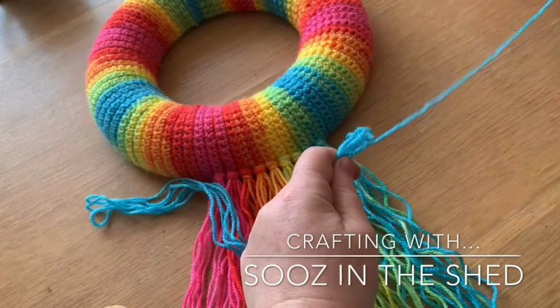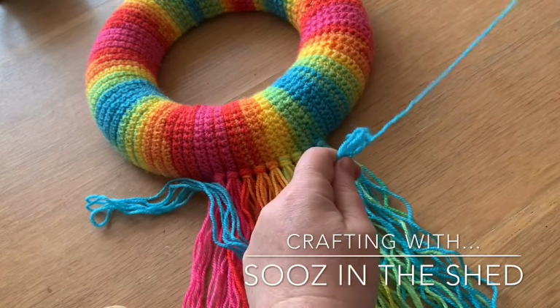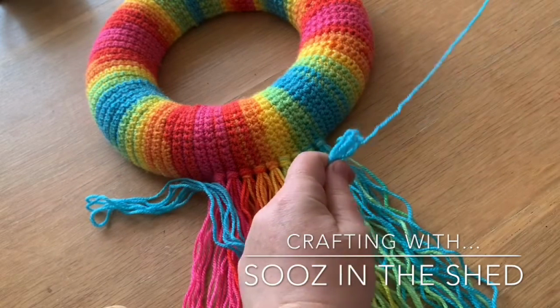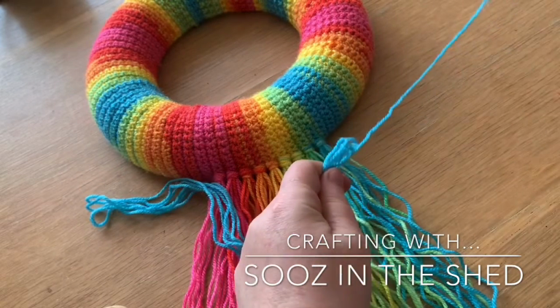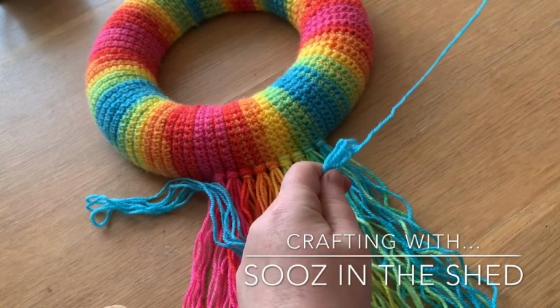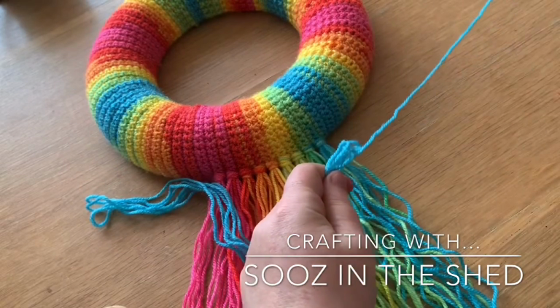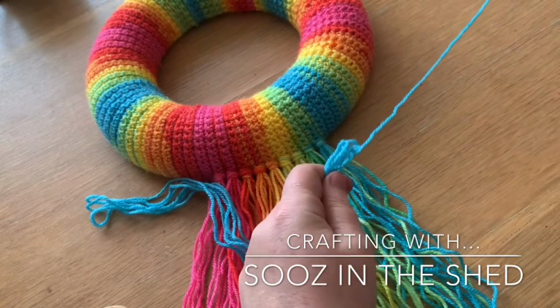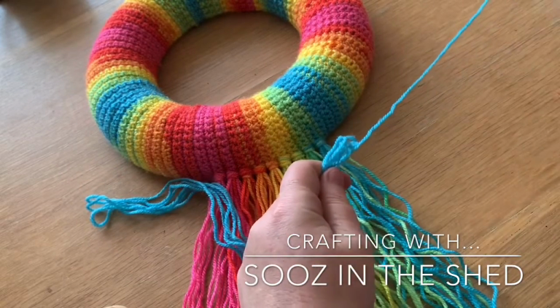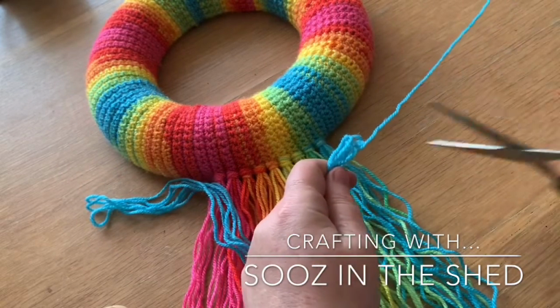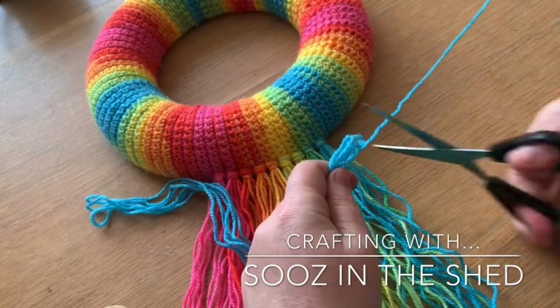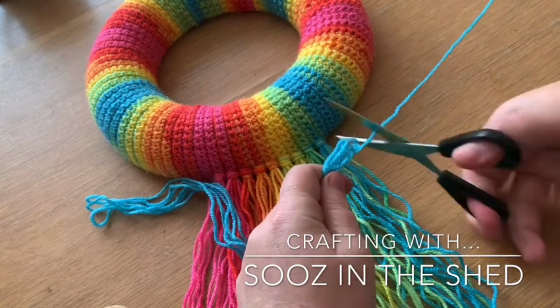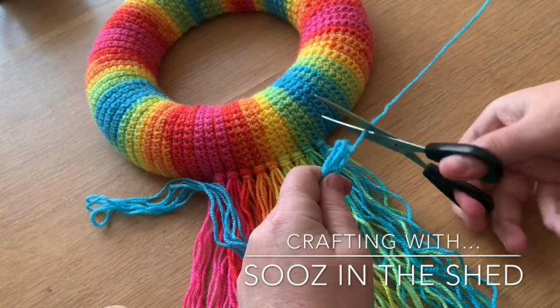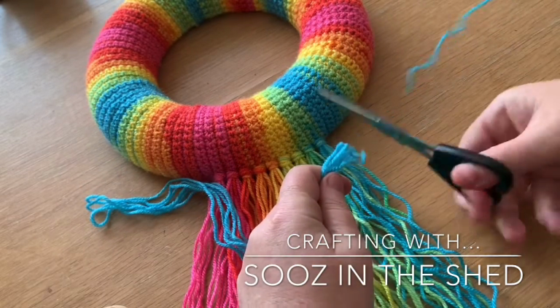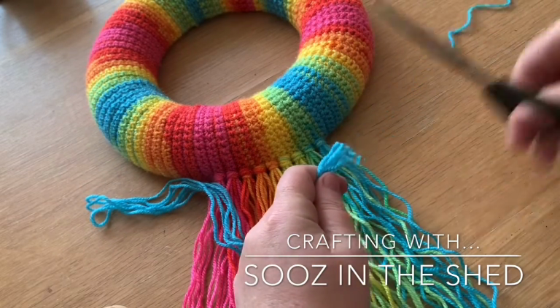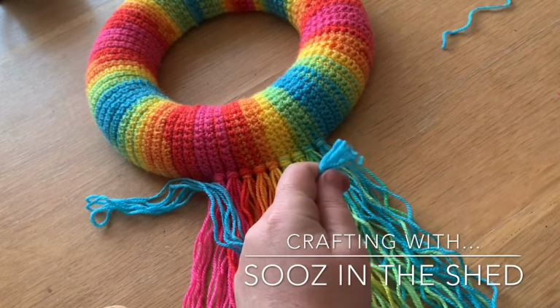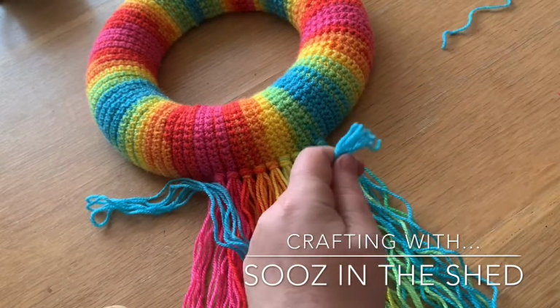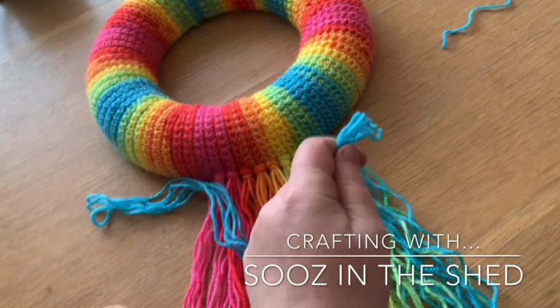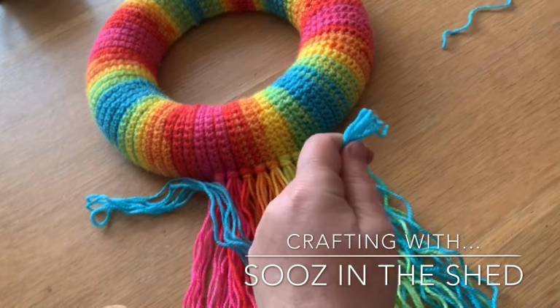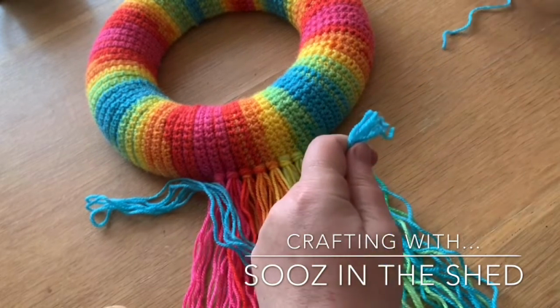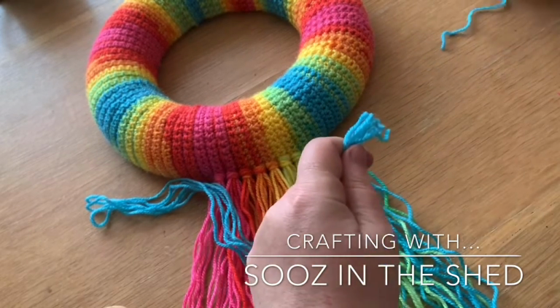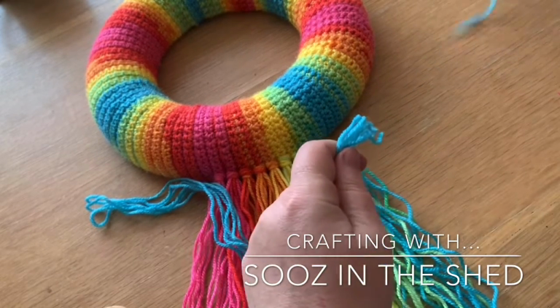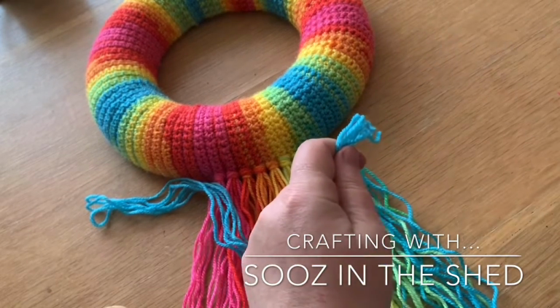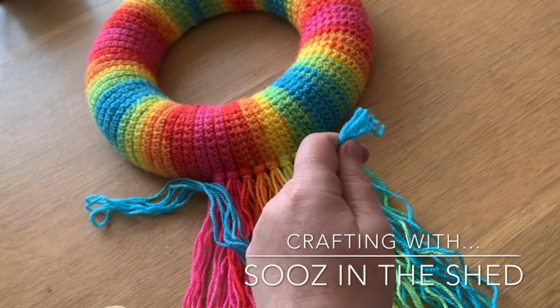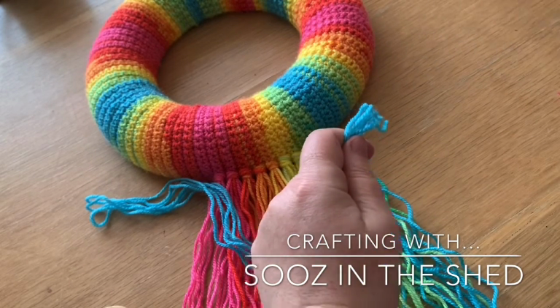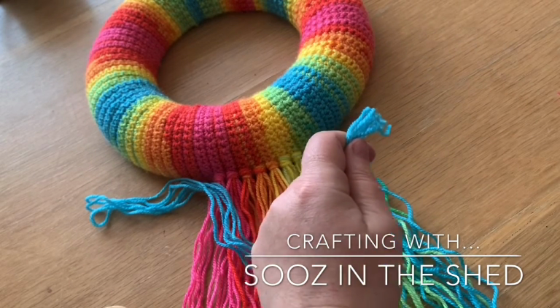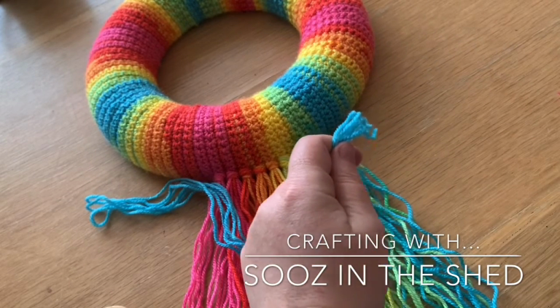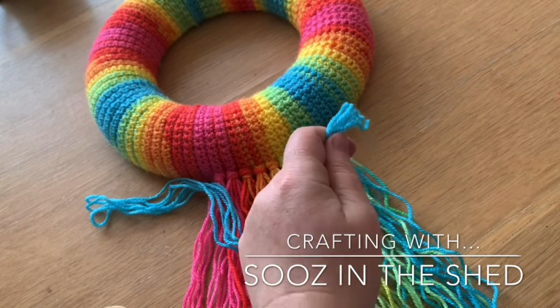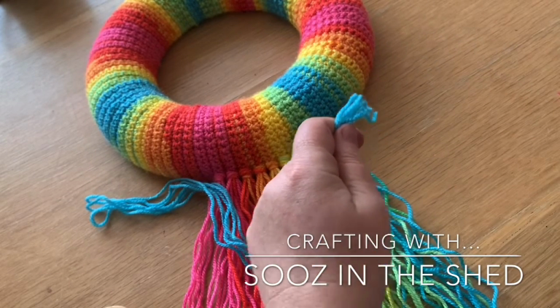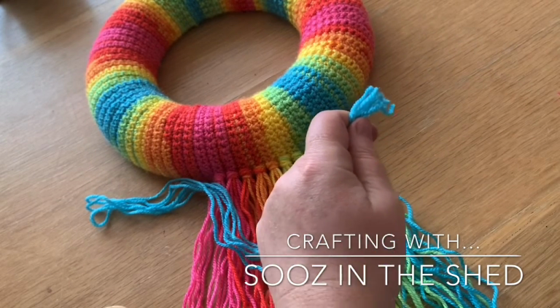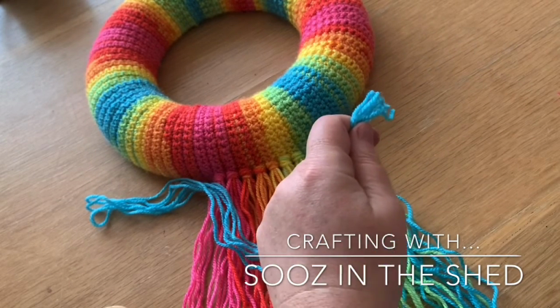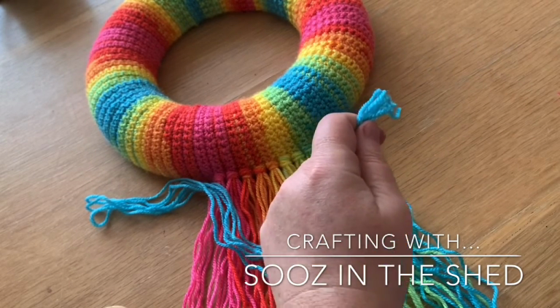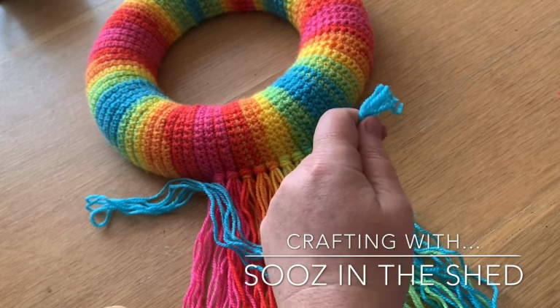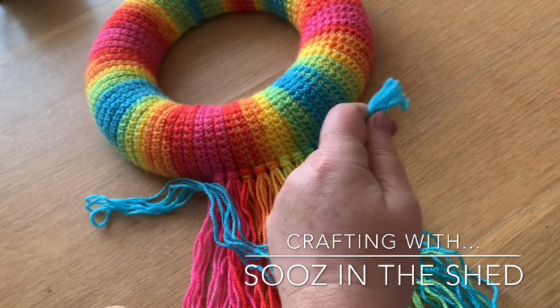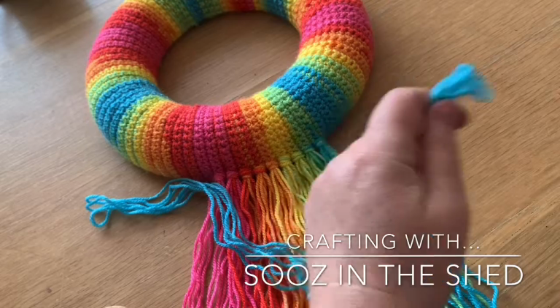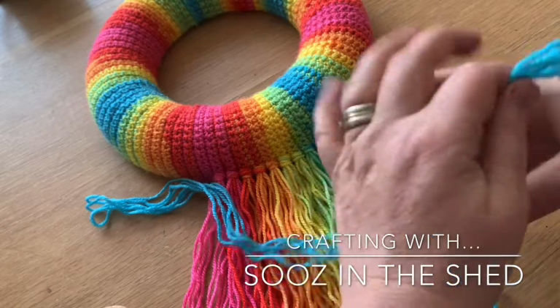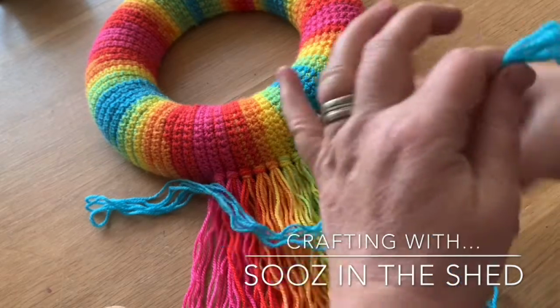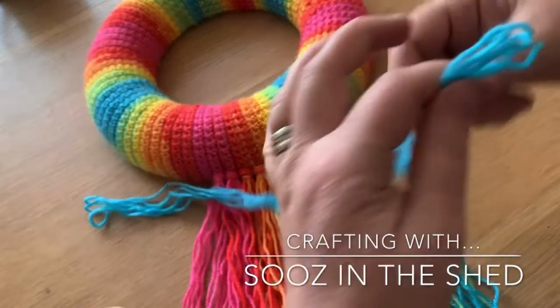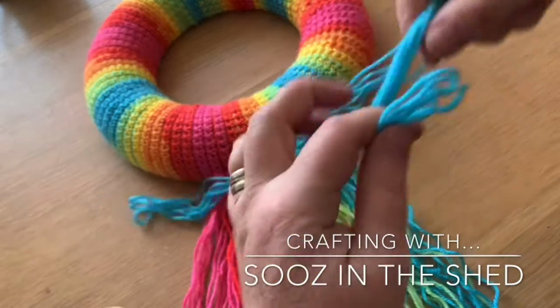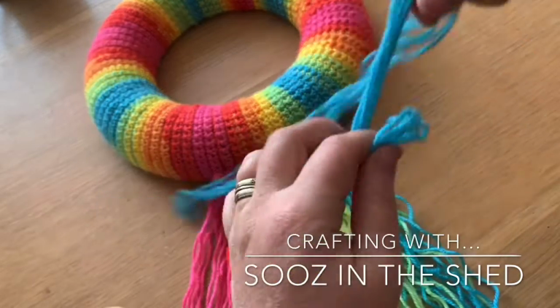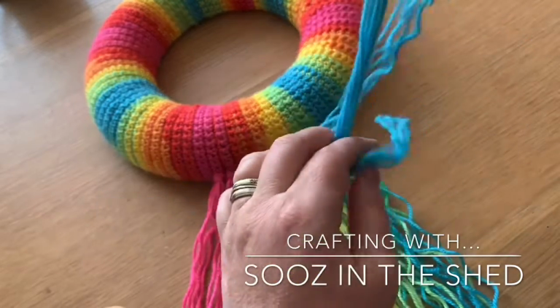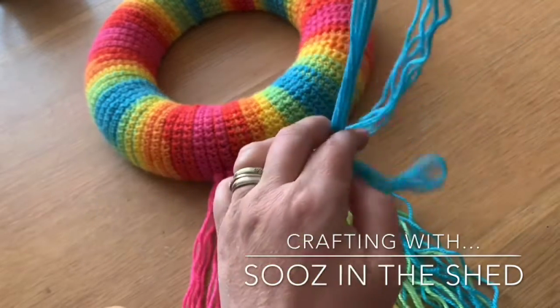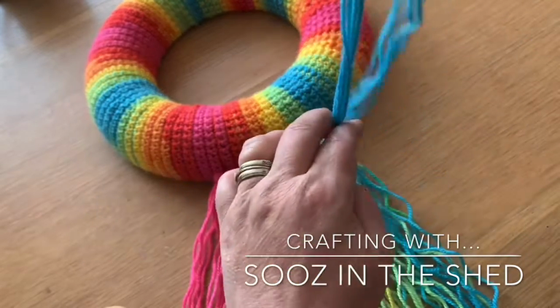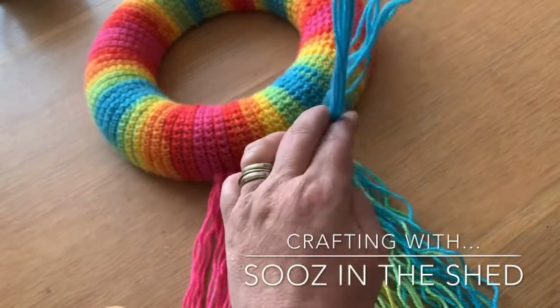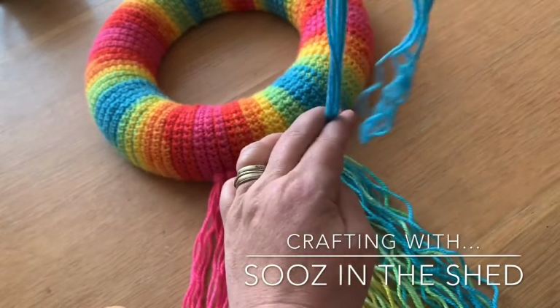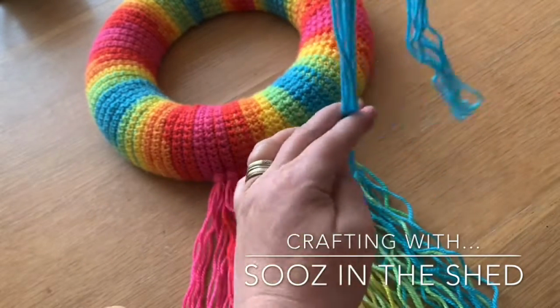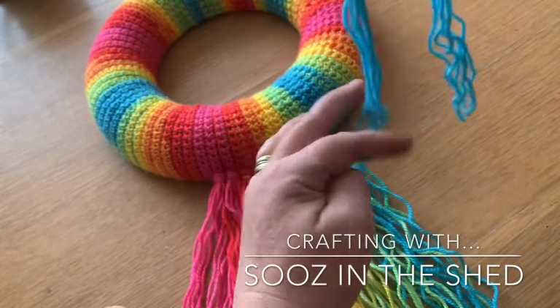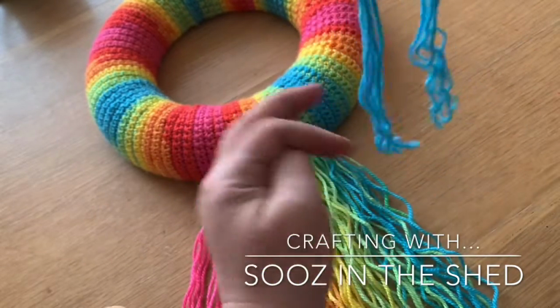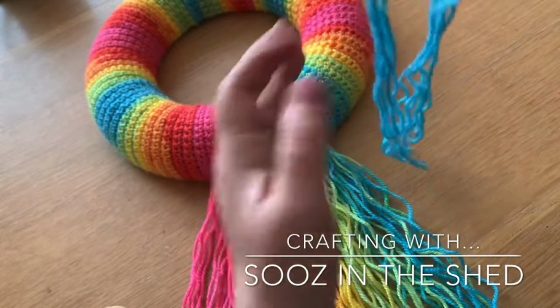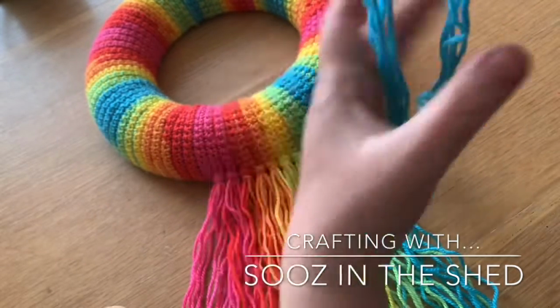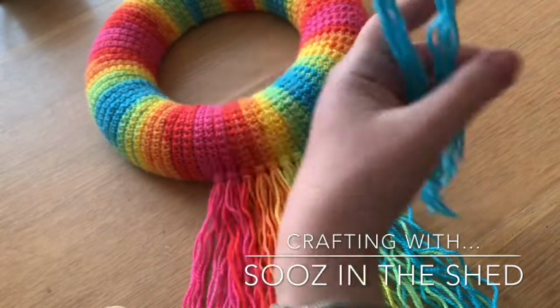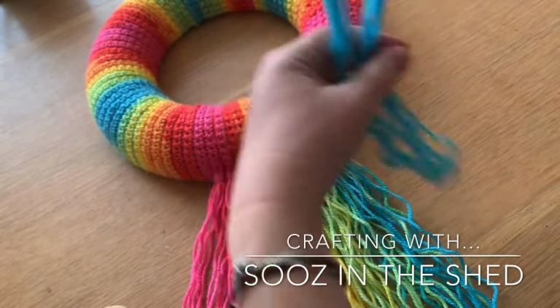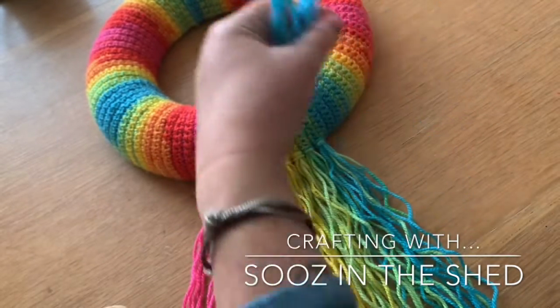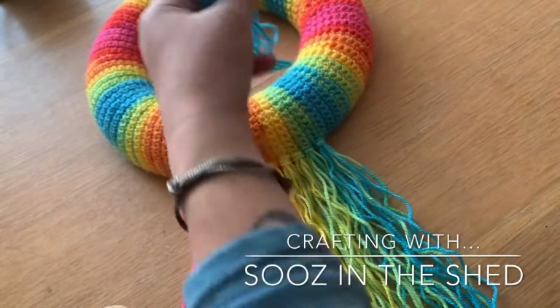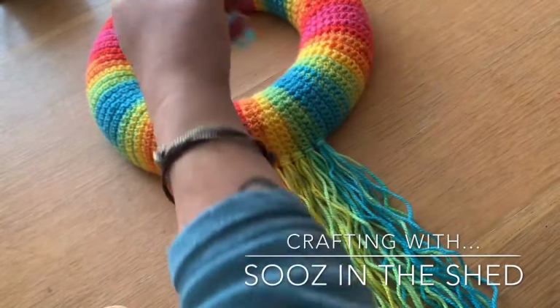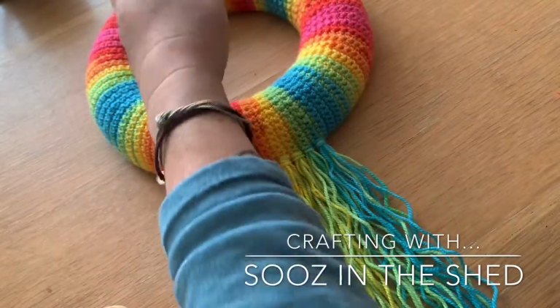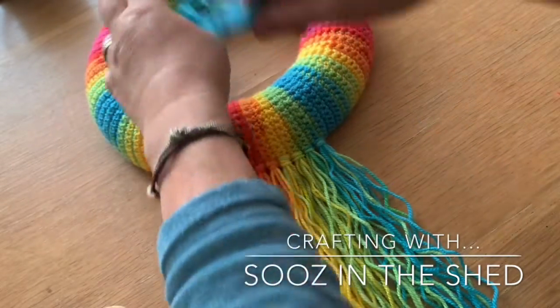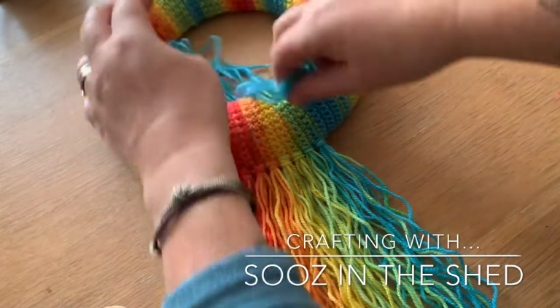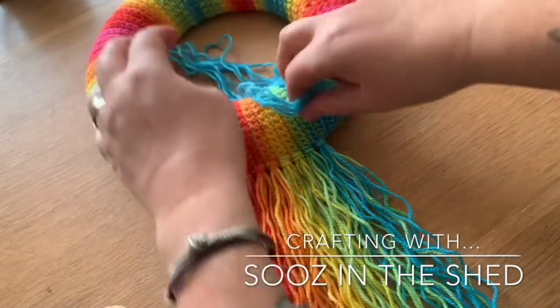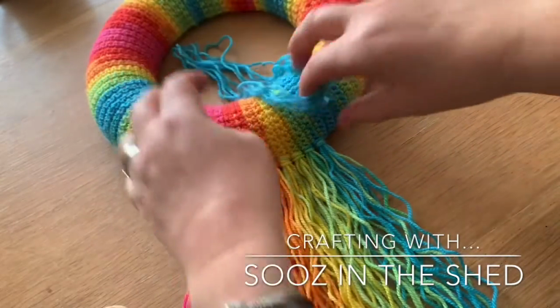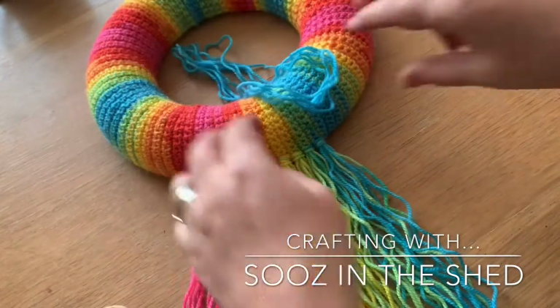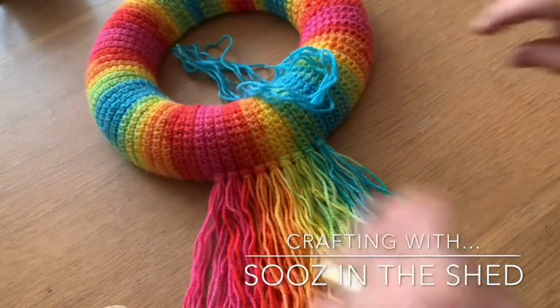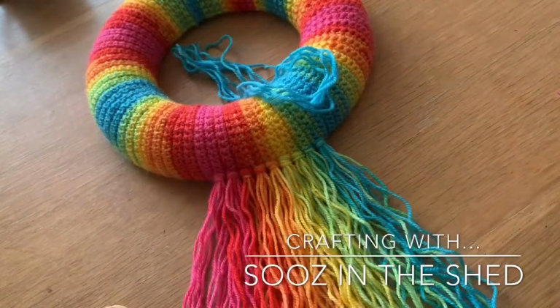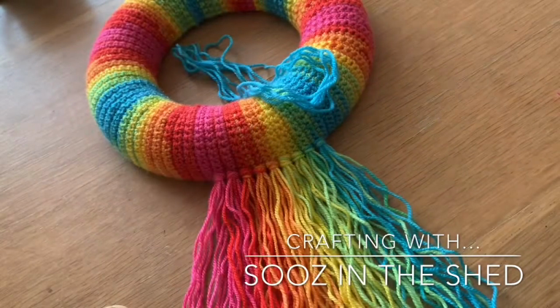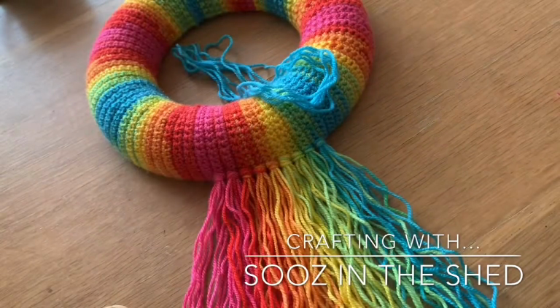I'm going to snip that off there, fold it in half and just lay it there ready to grab.